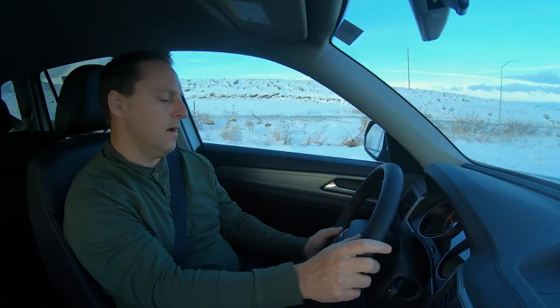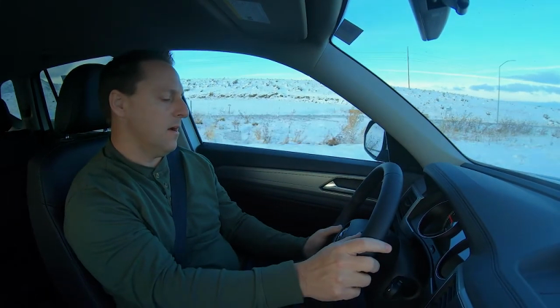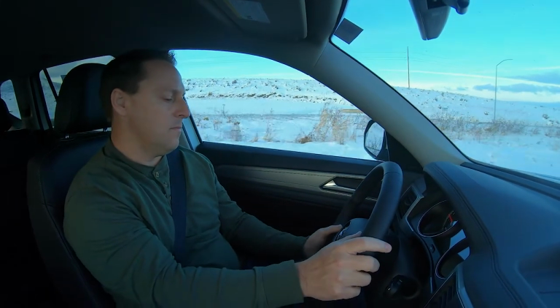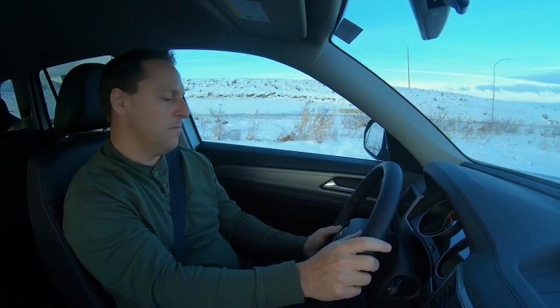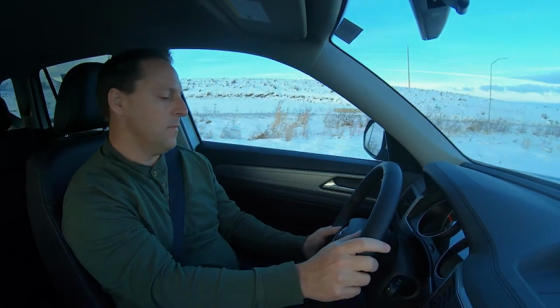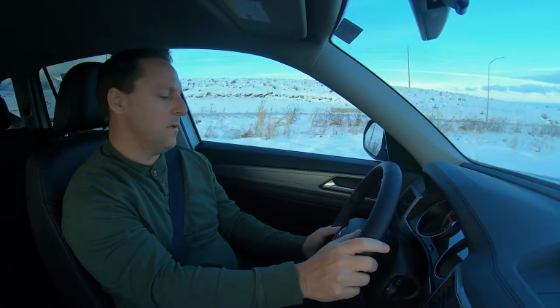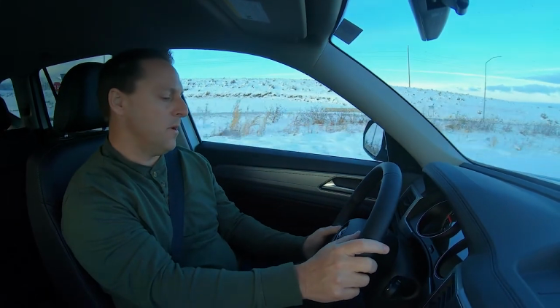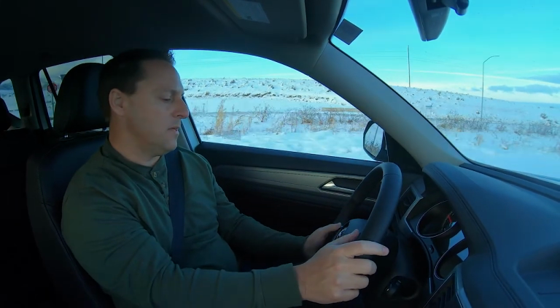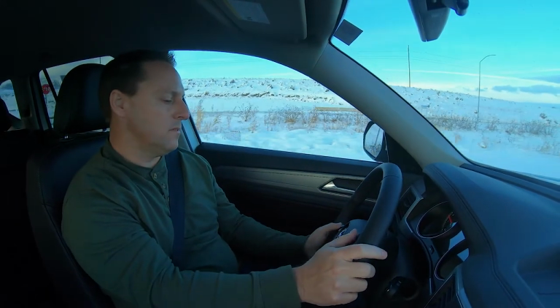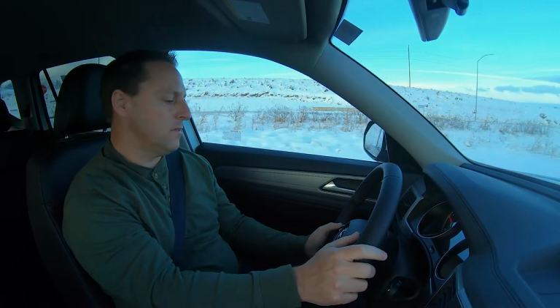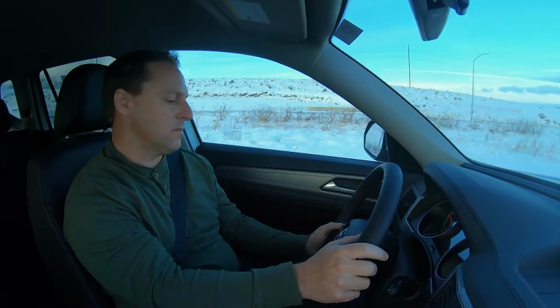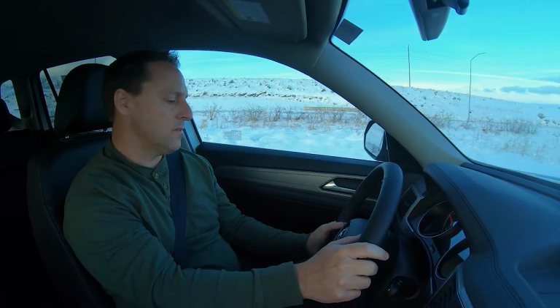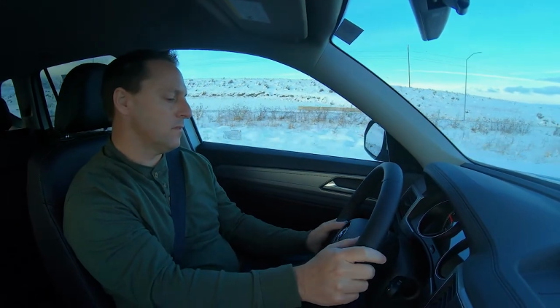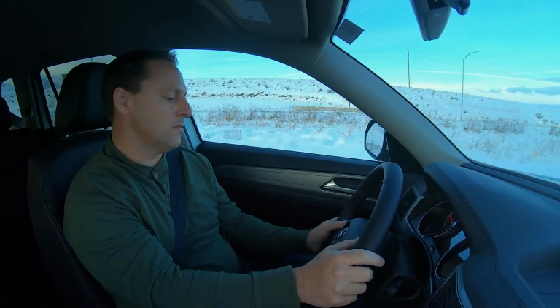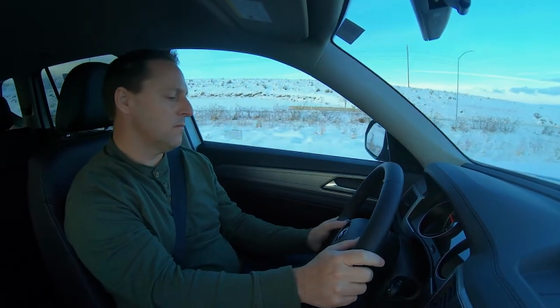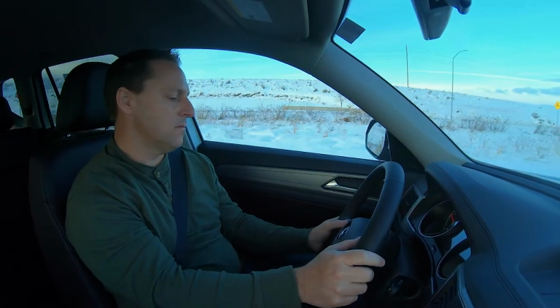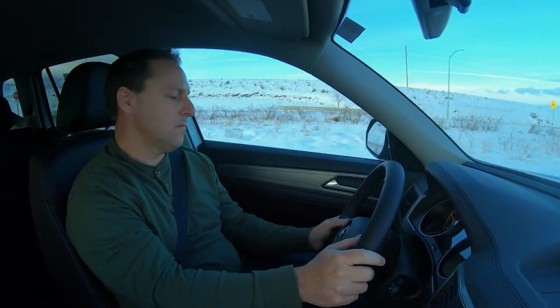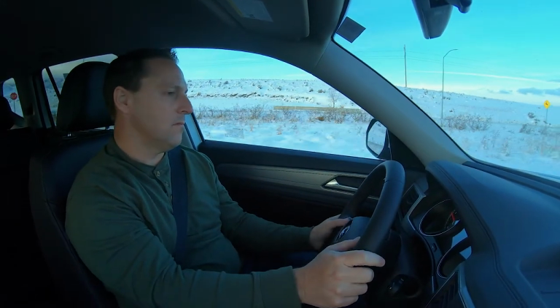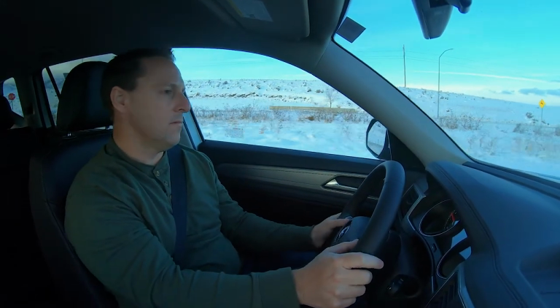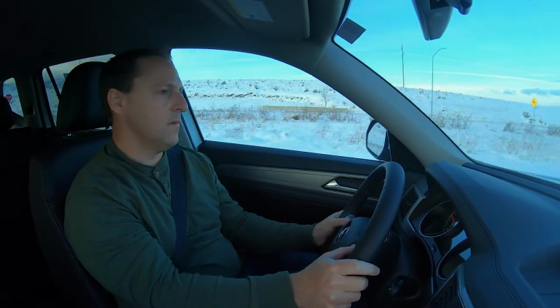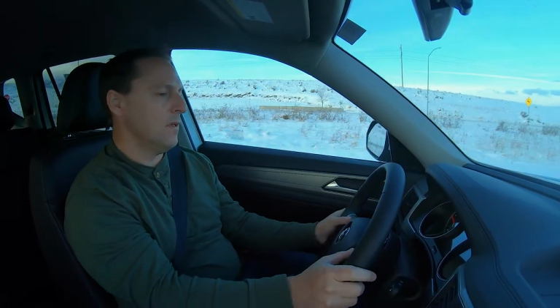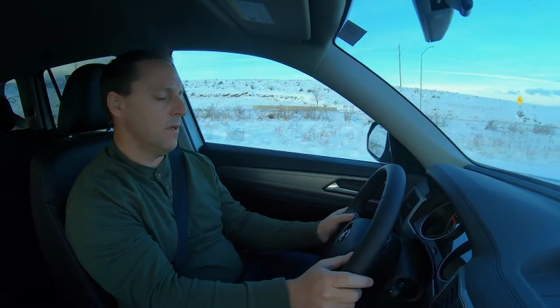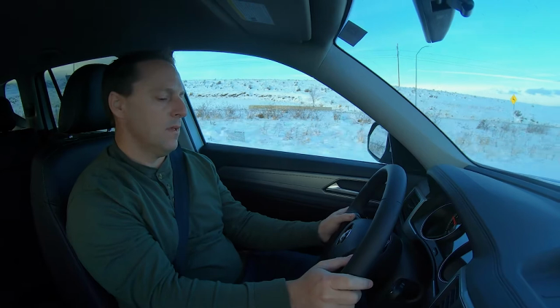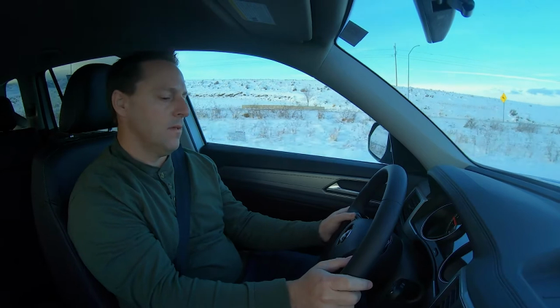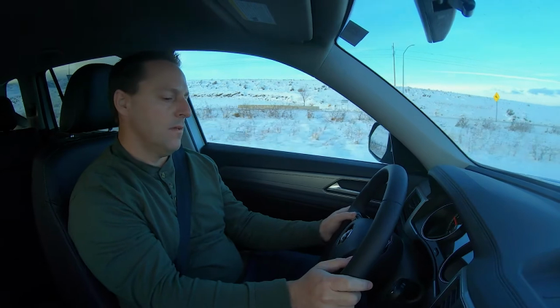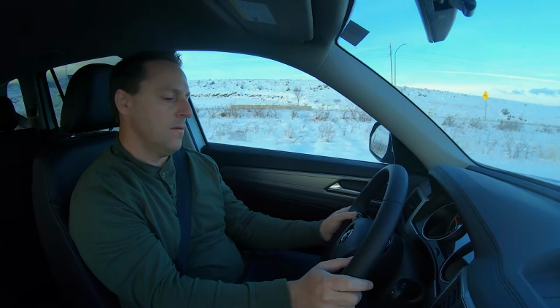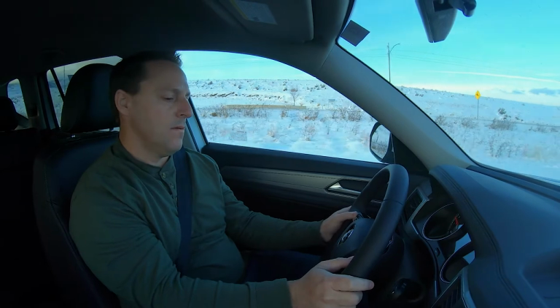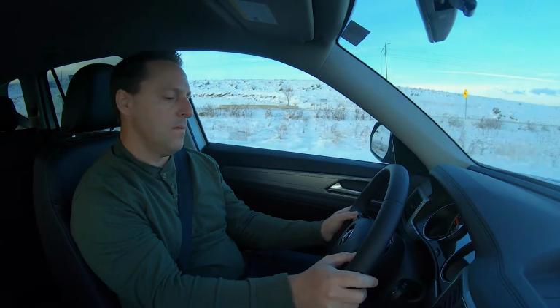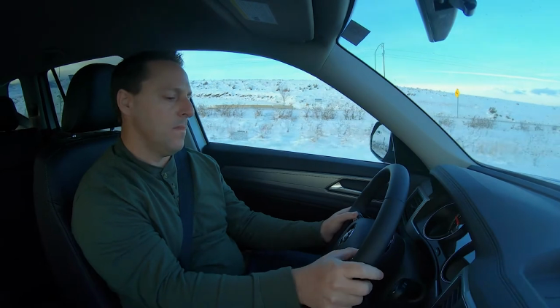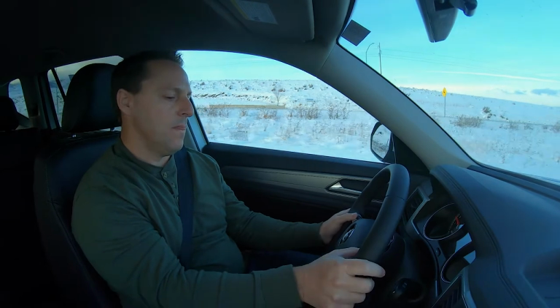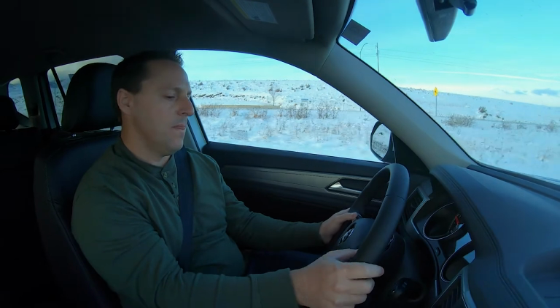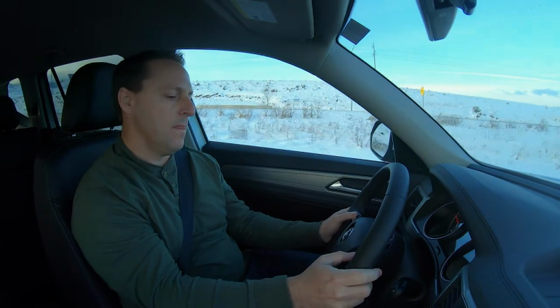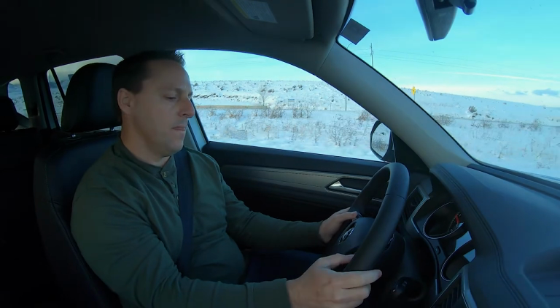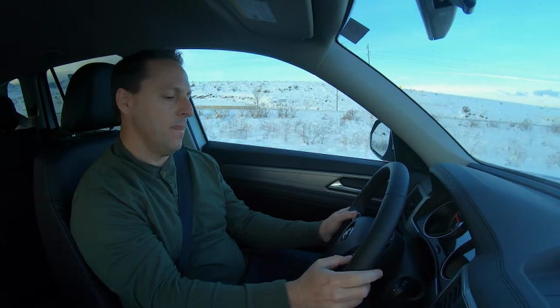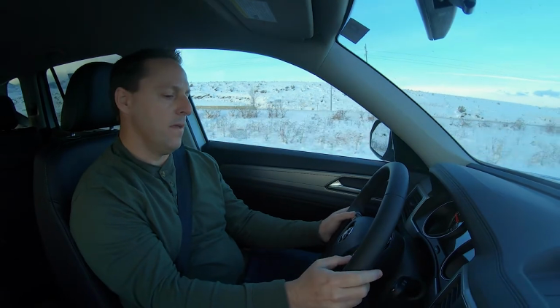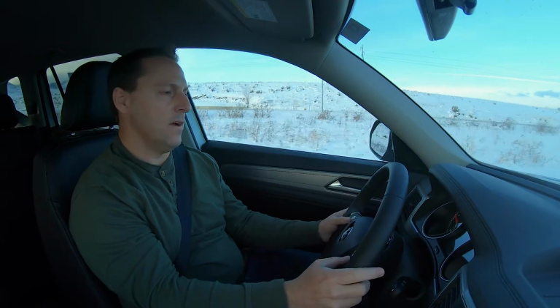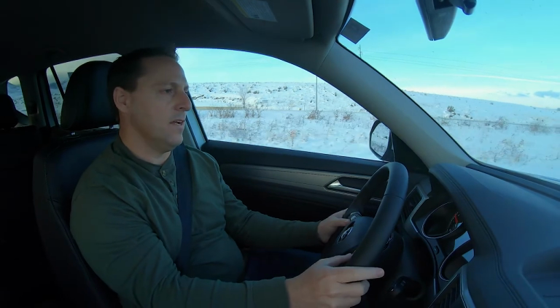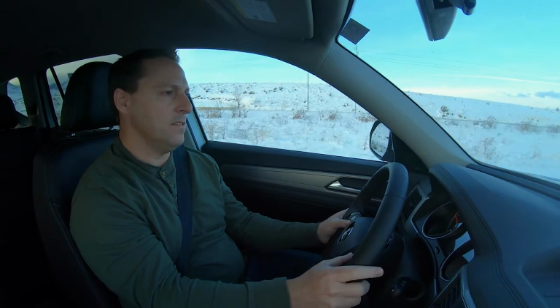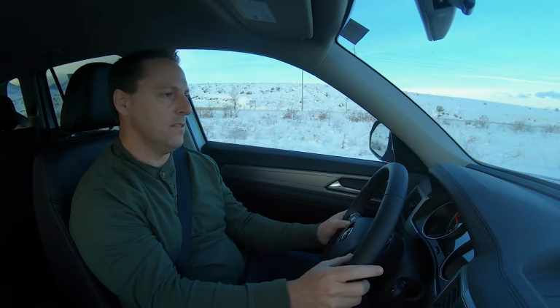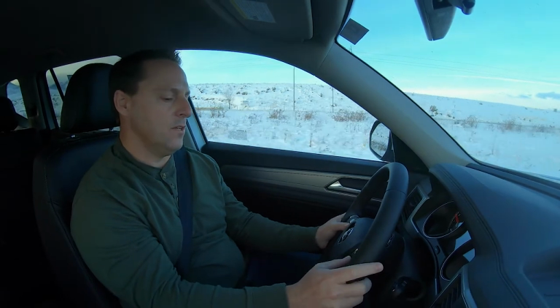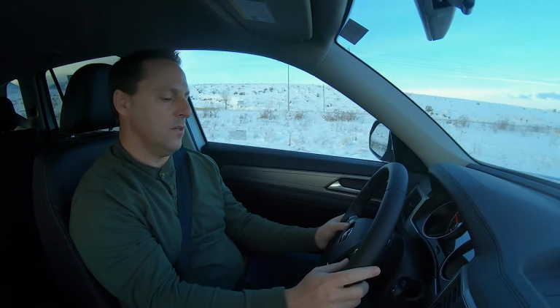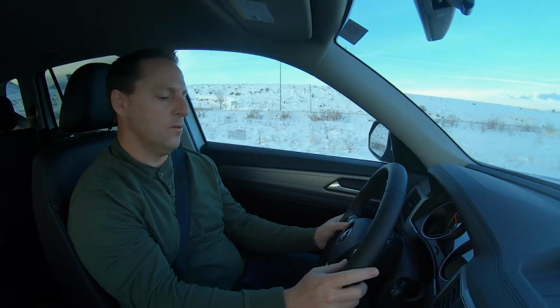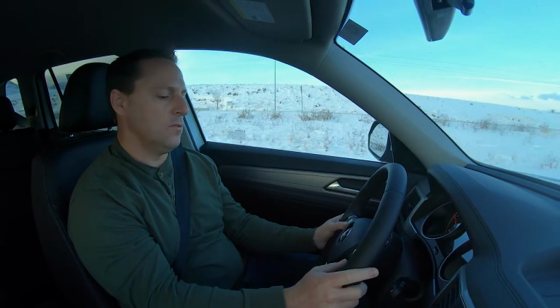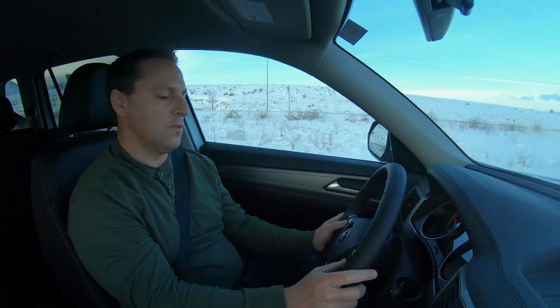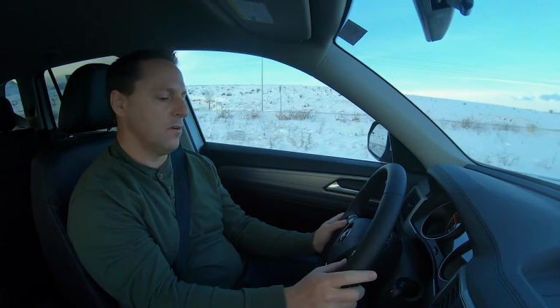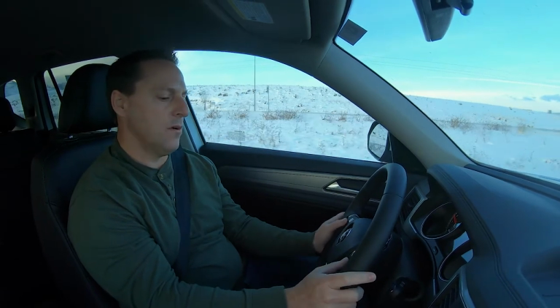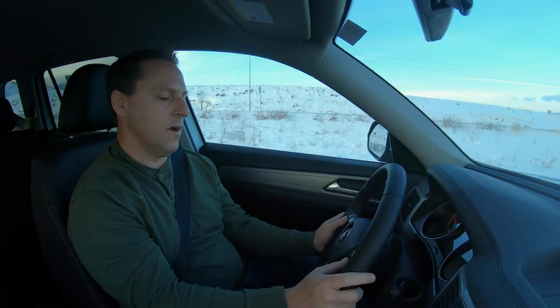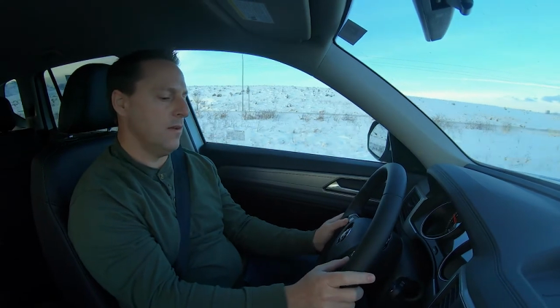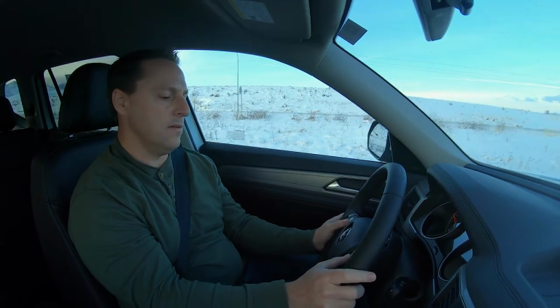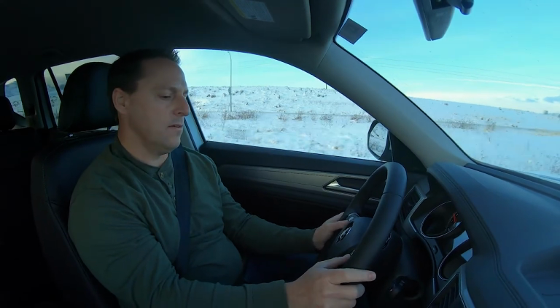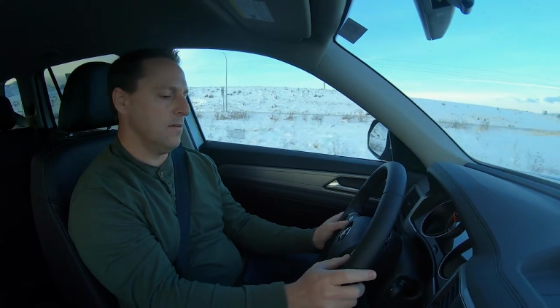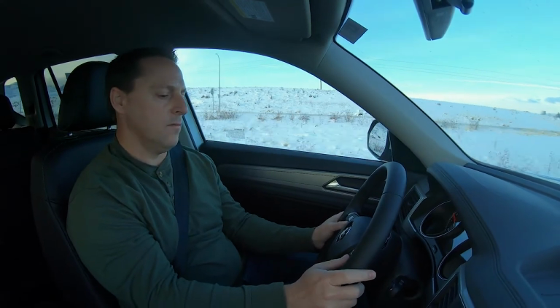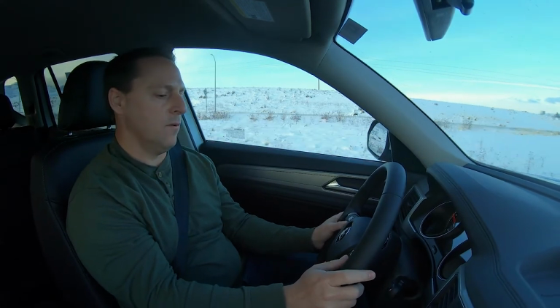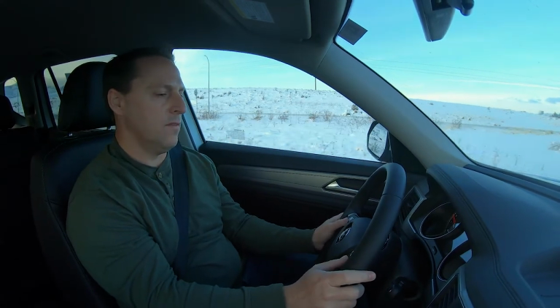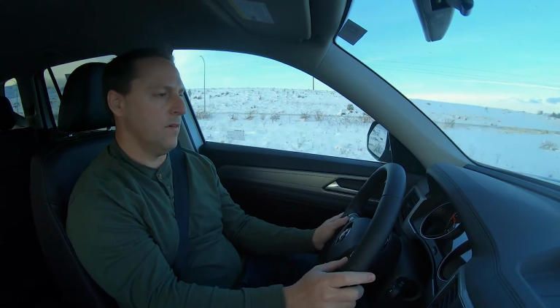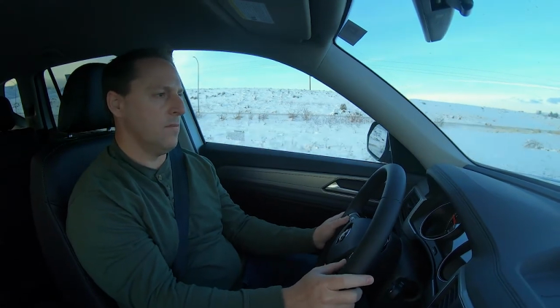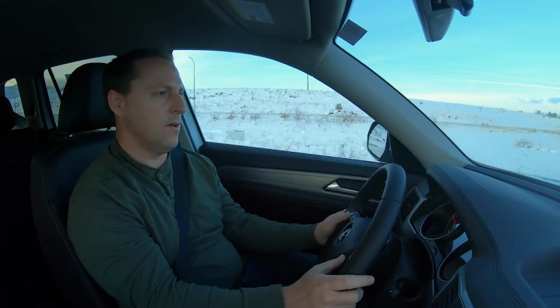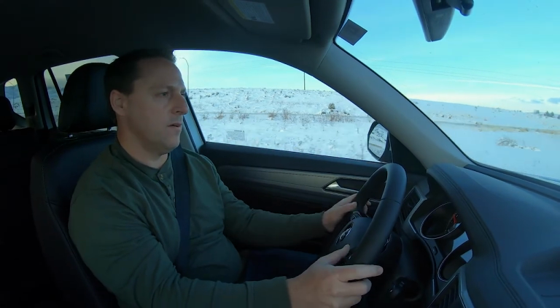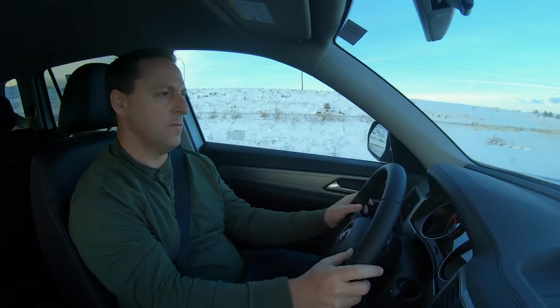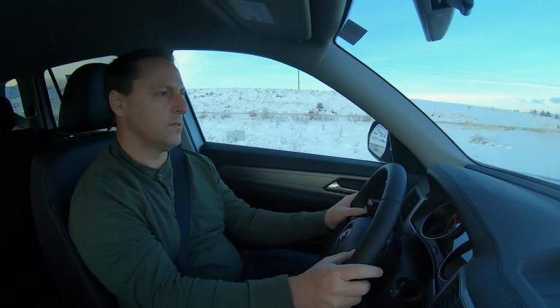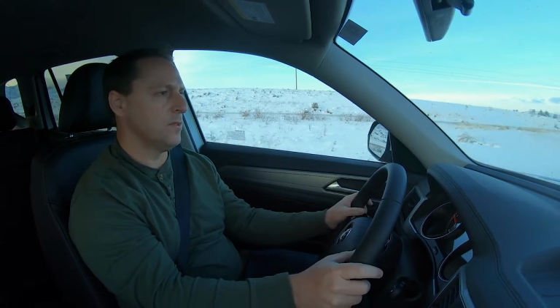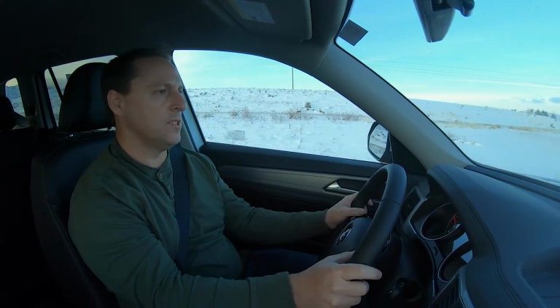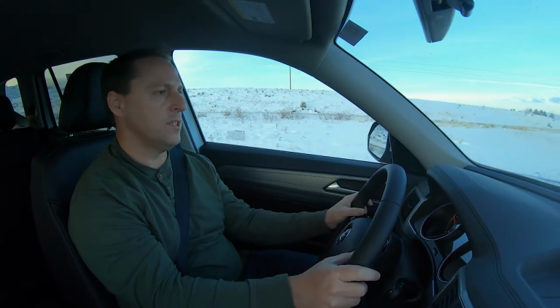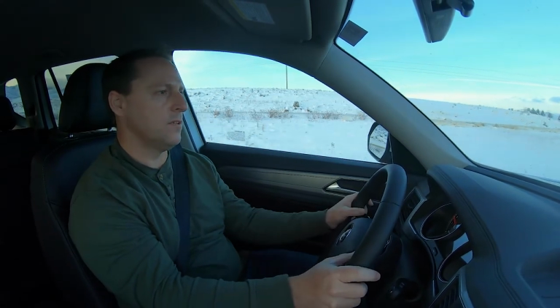Push button down here to change drive modes: you've got snow, normal, mountain, and a custom option. When you press custom, it pops up on the display and you can configure your custom ride and control settings. Right up here on the steering wheel I've got lots of controls — I can control volume right here easily, change channels, use Bluetooth.